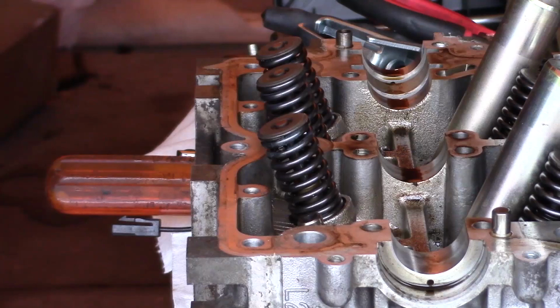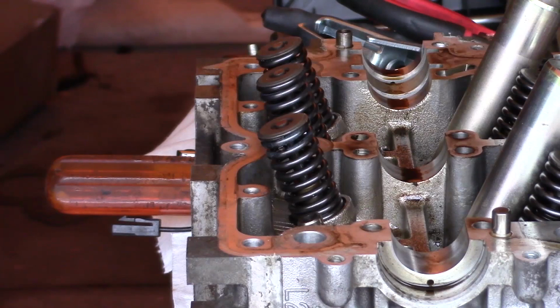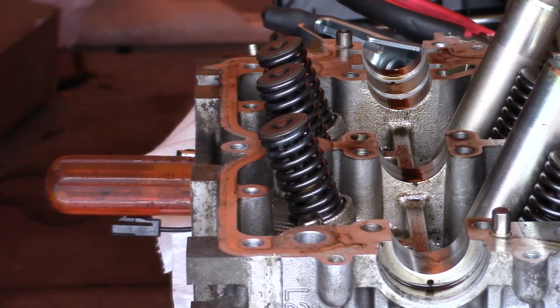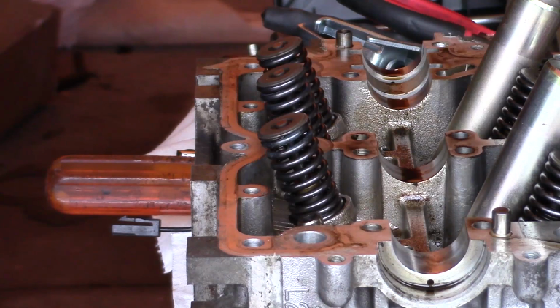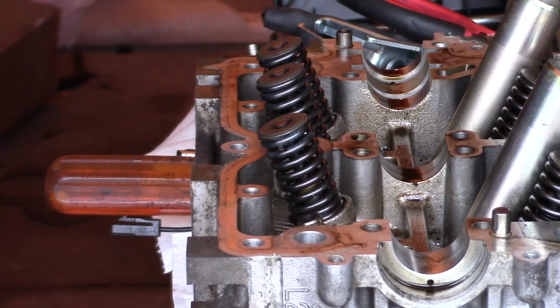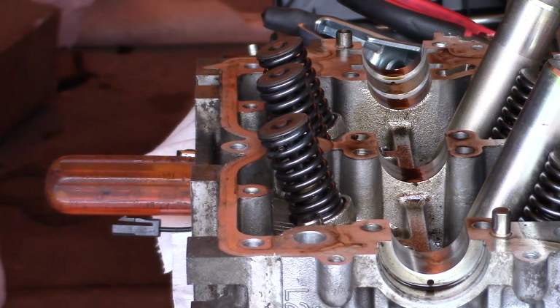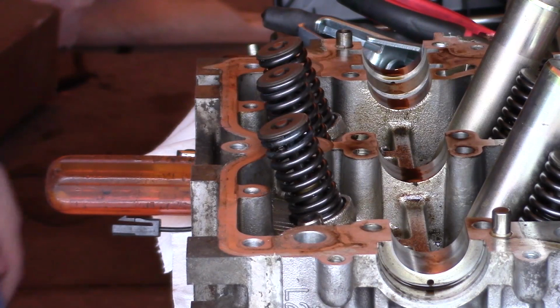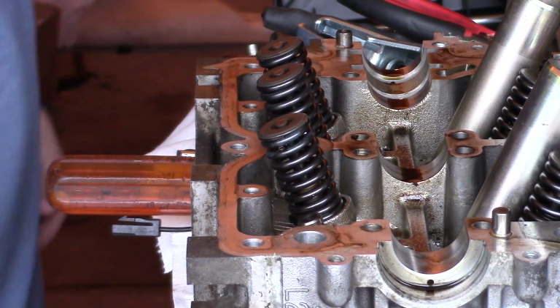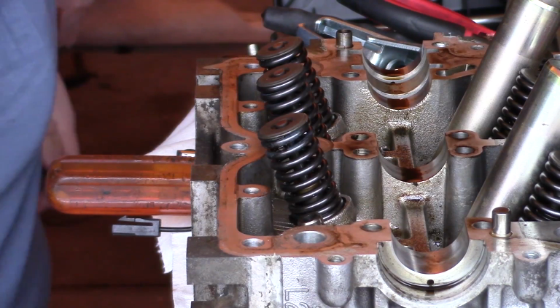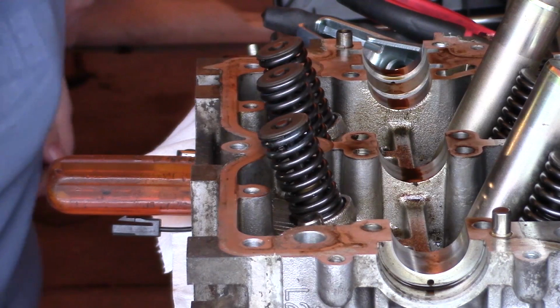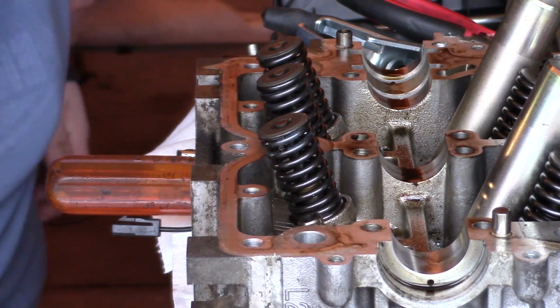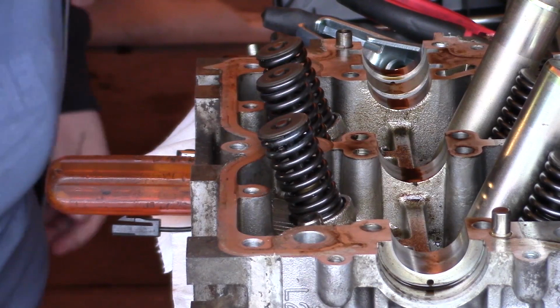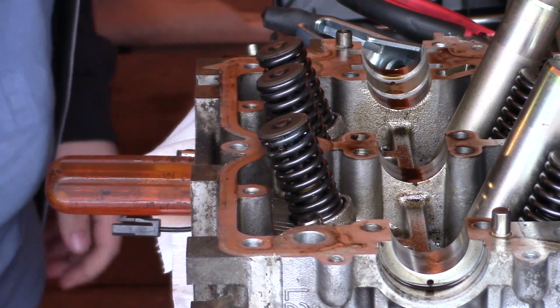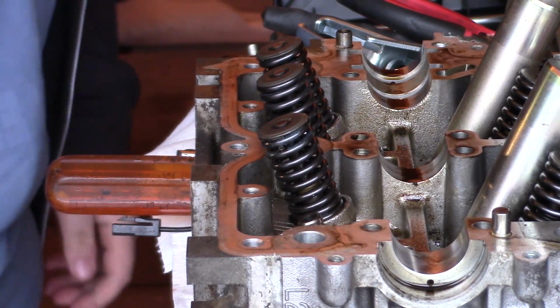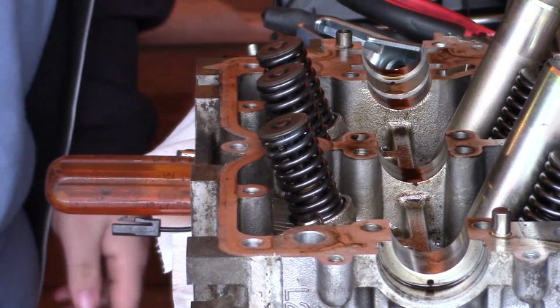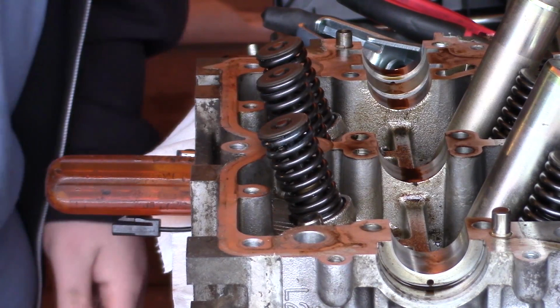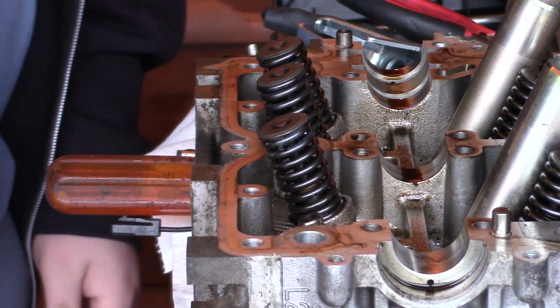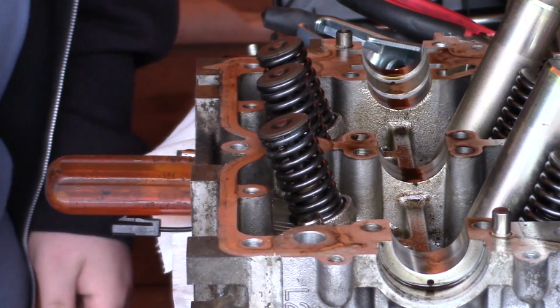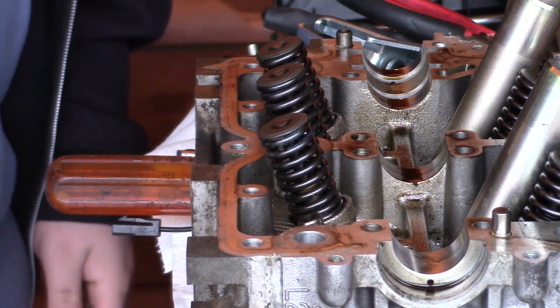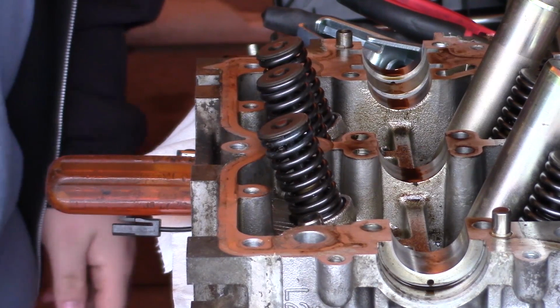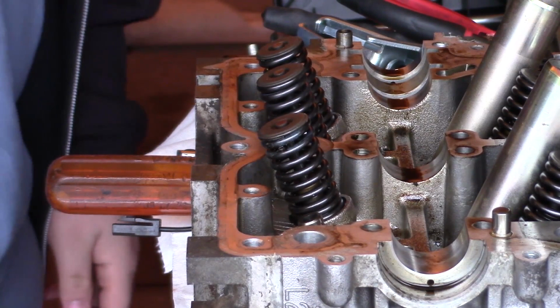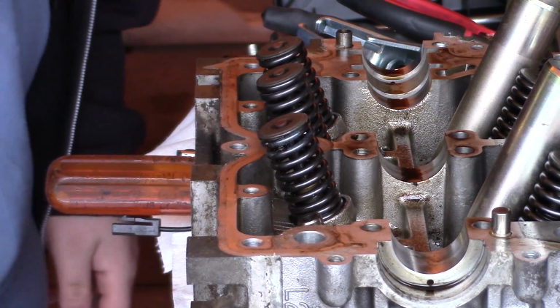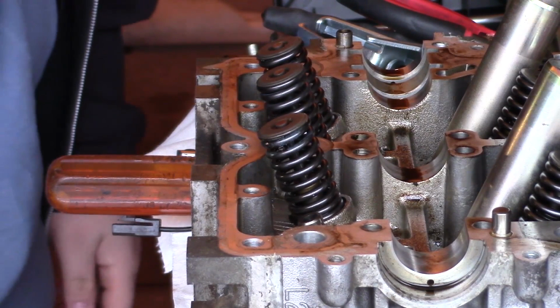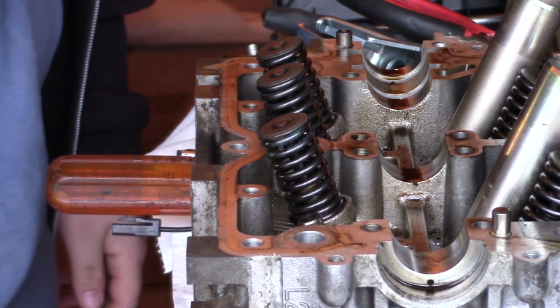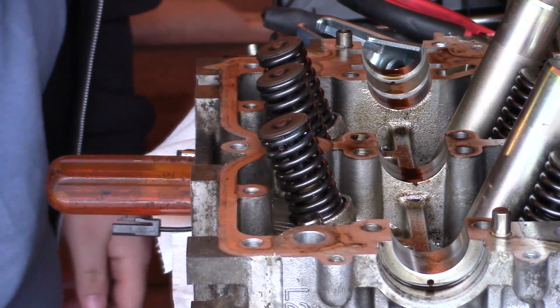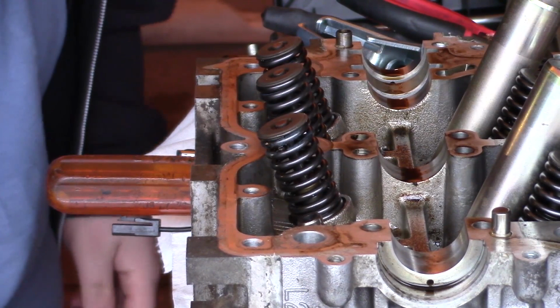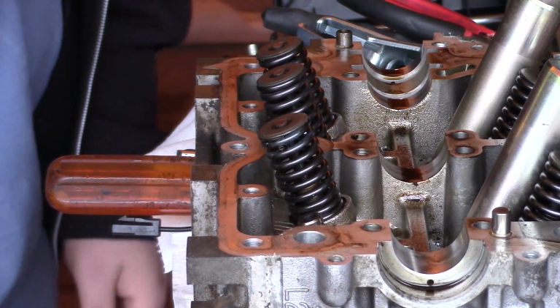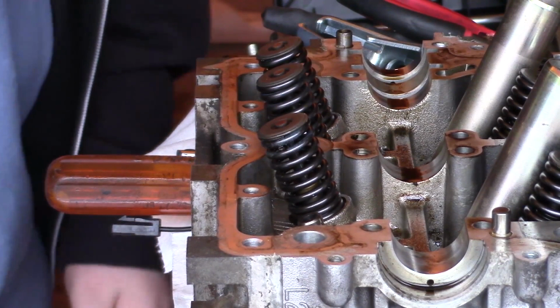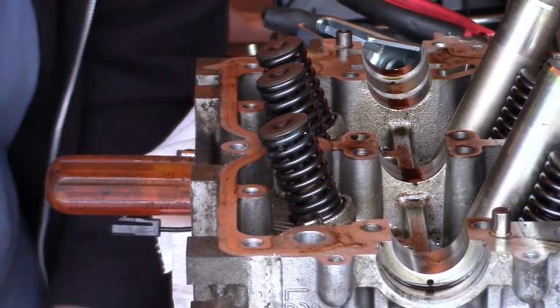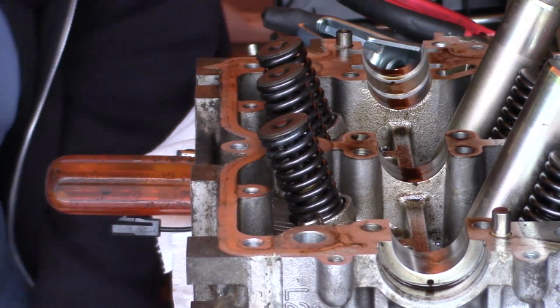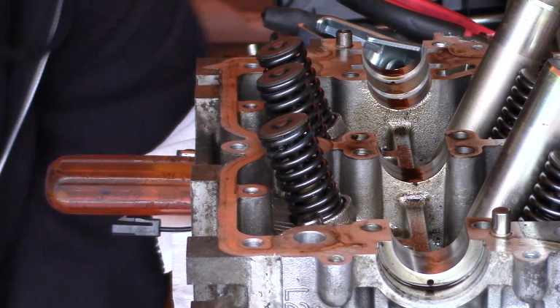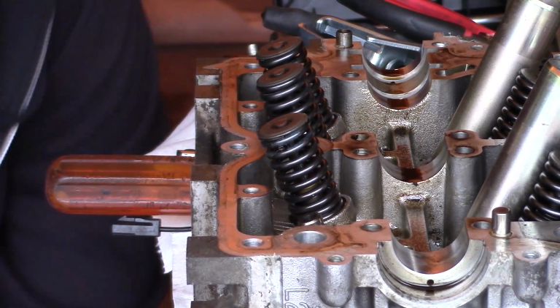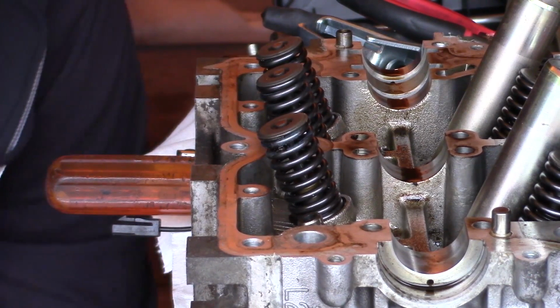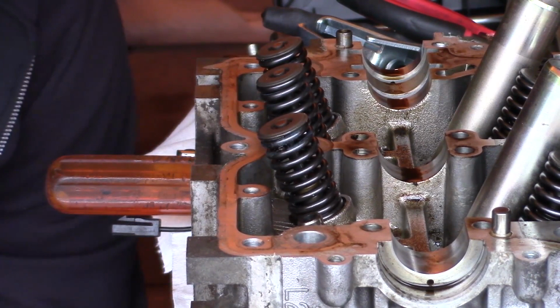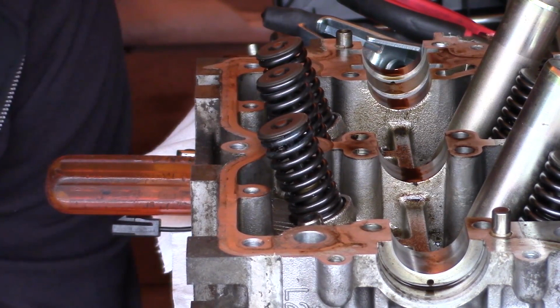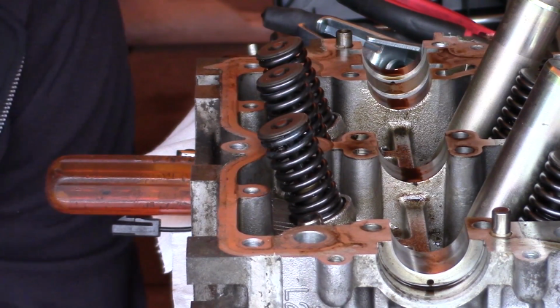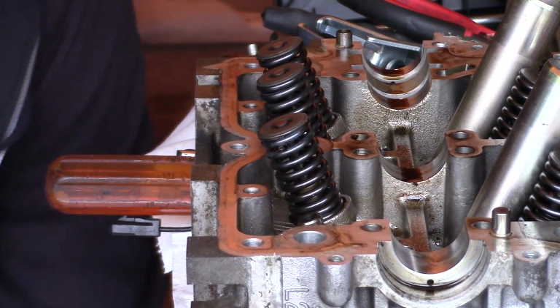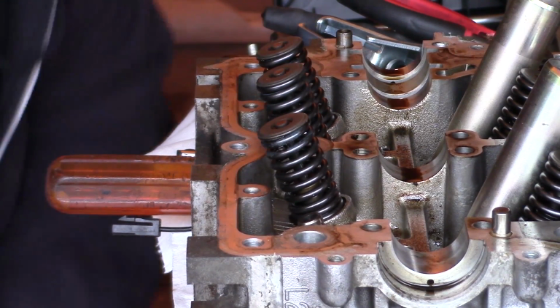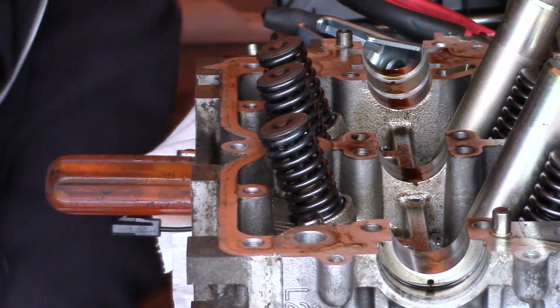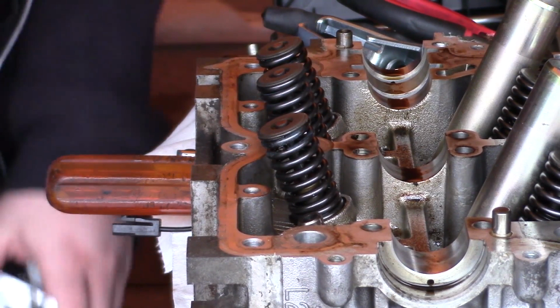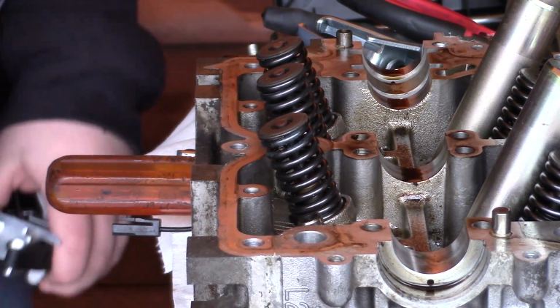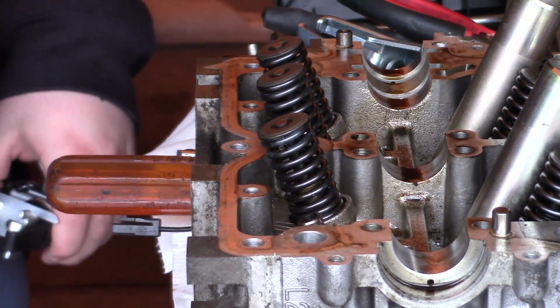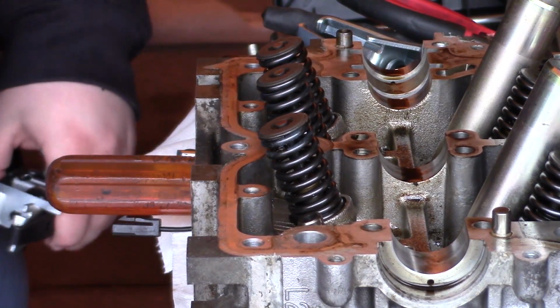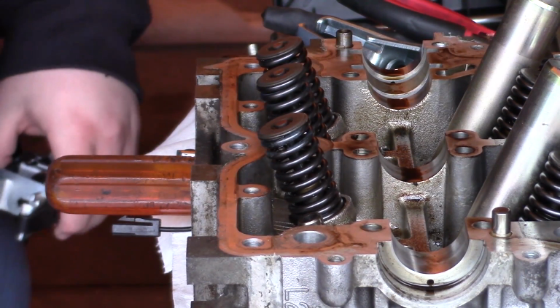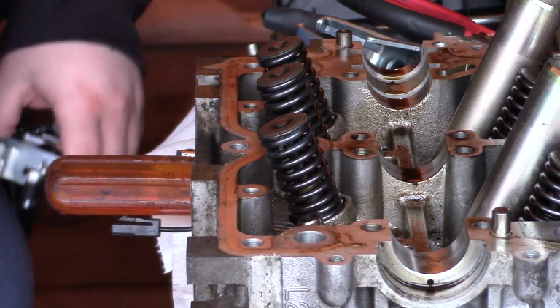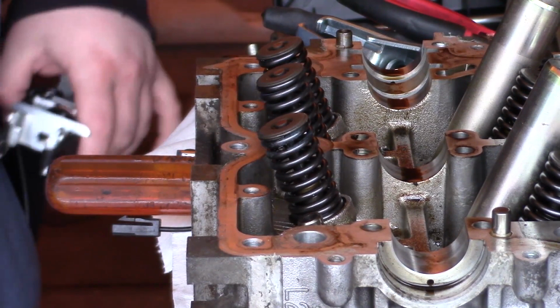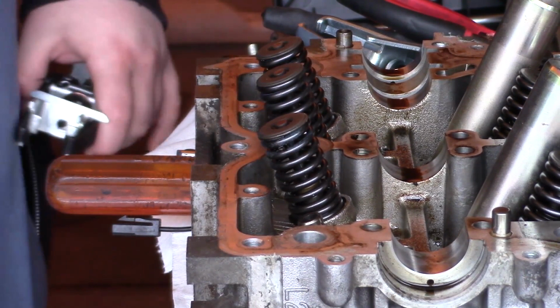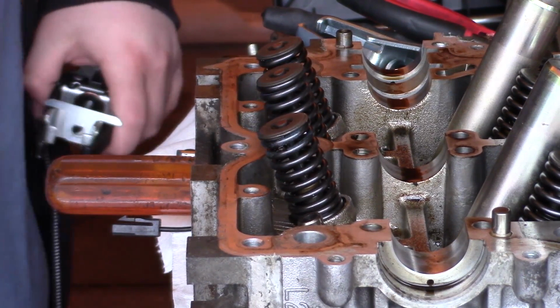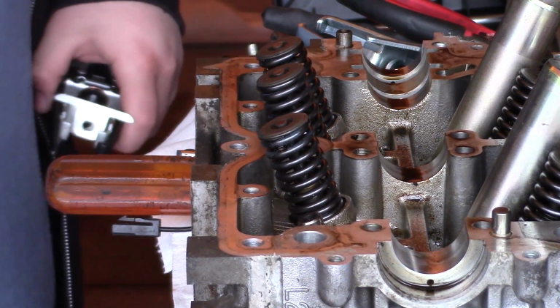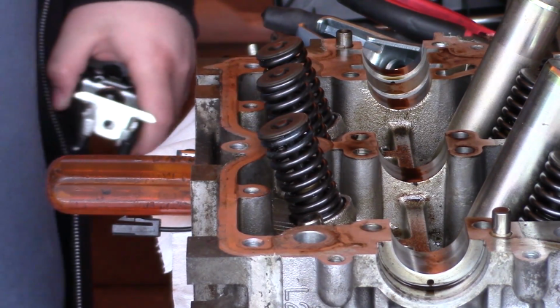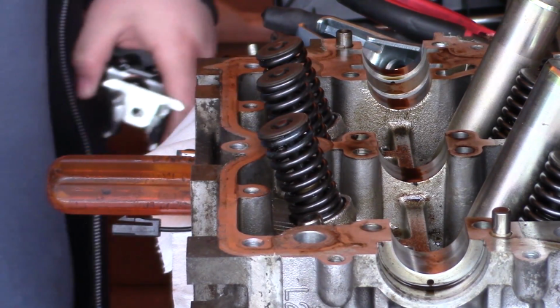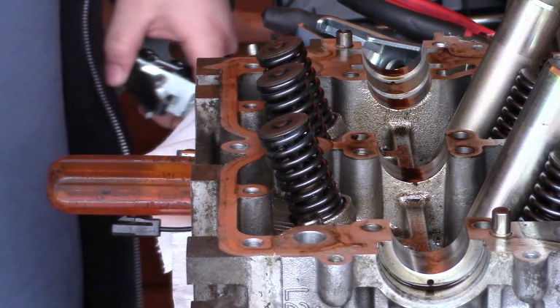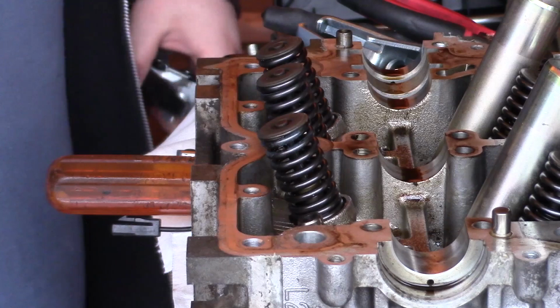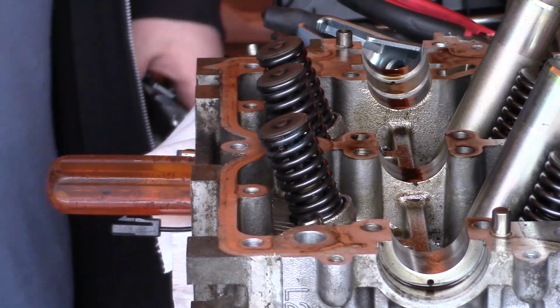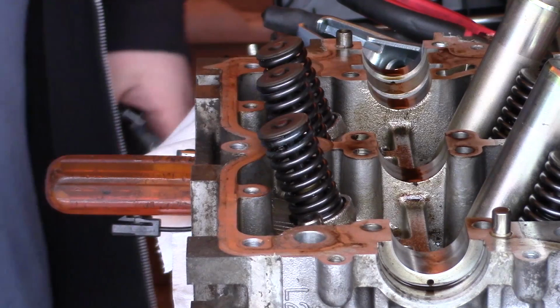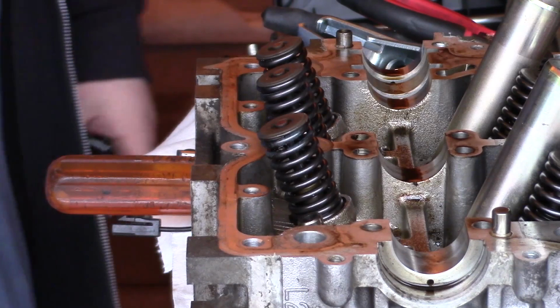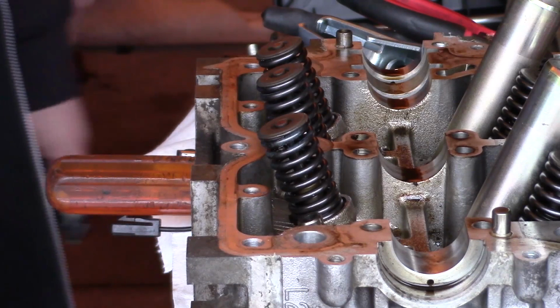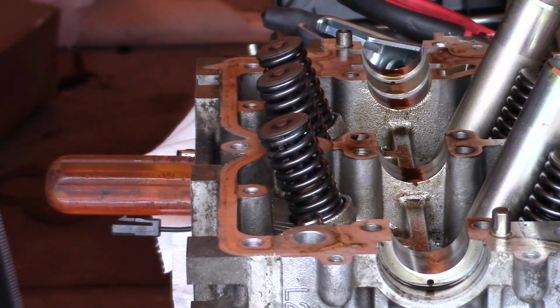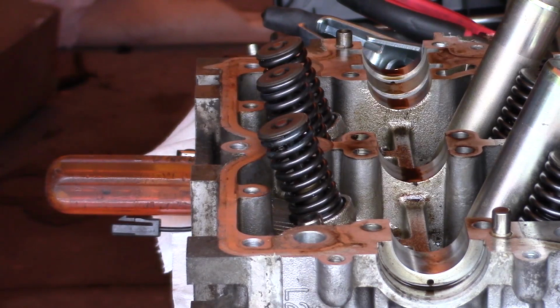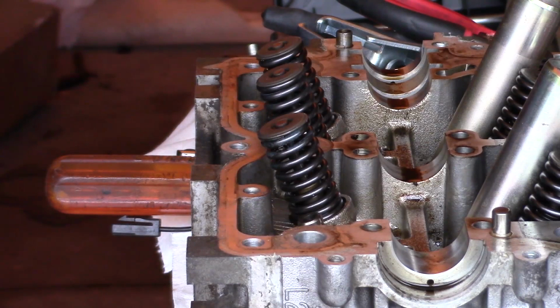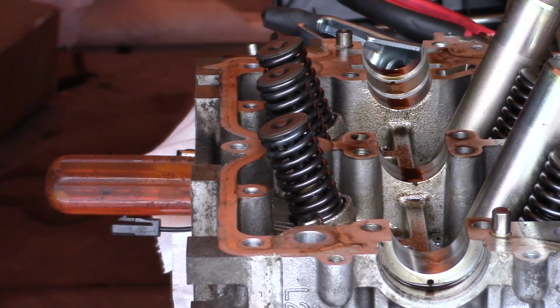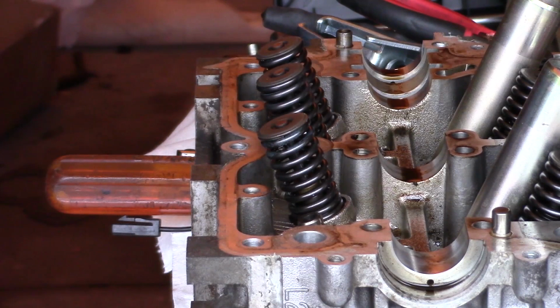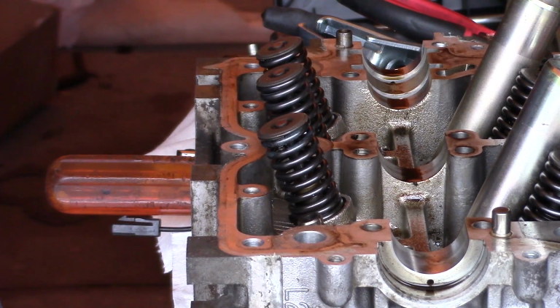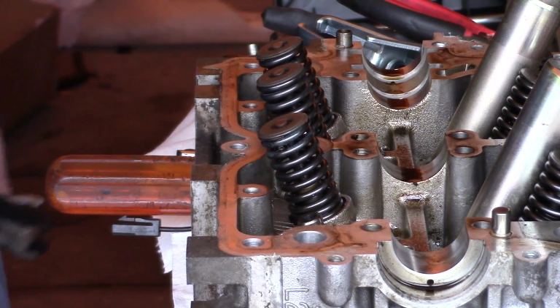Alright, what is up everybody? BlueDog35 here. I'm searching for something unprepared yet again, as usual.